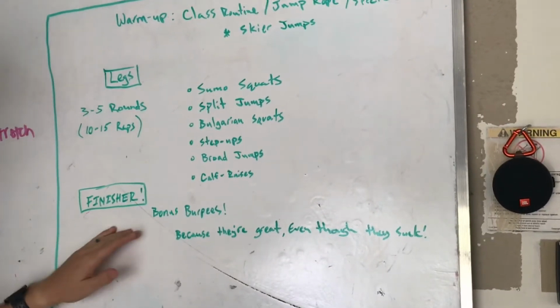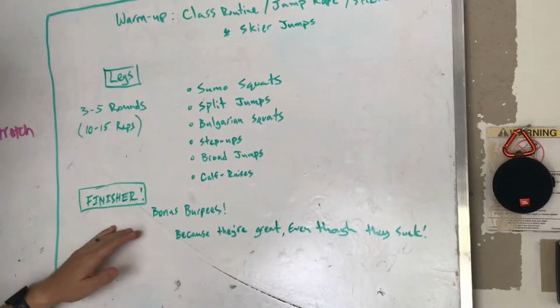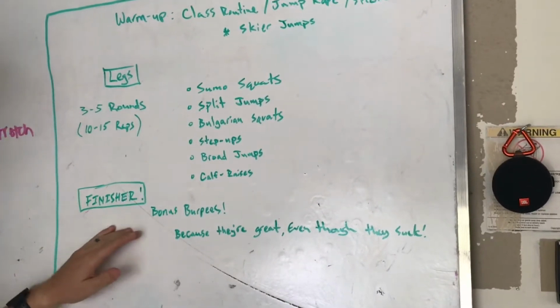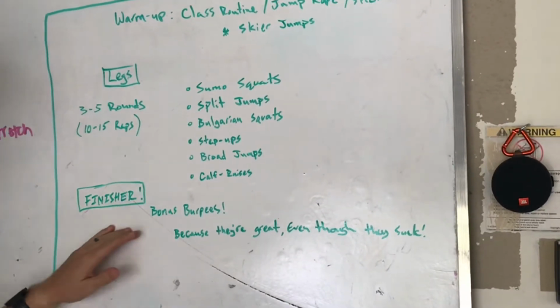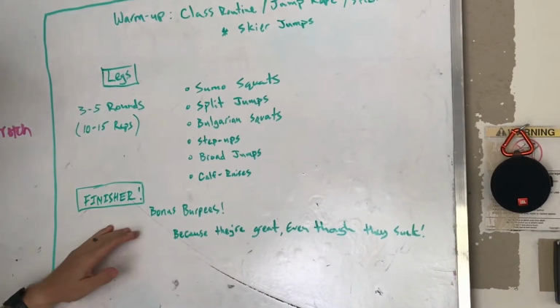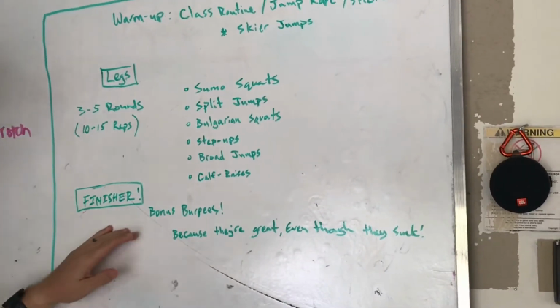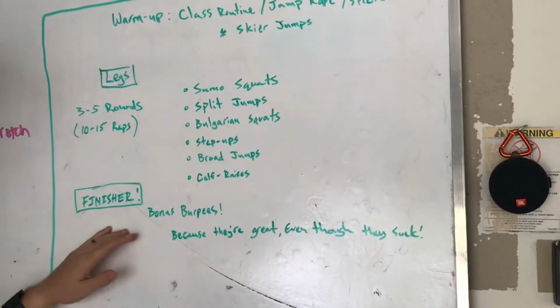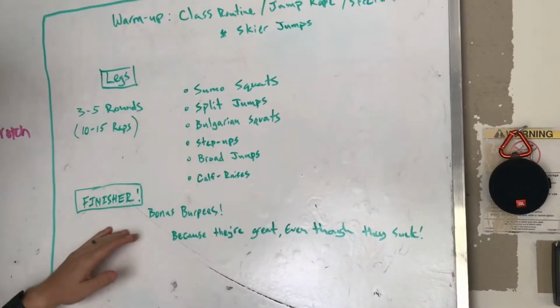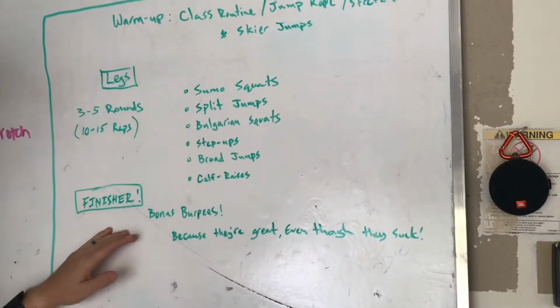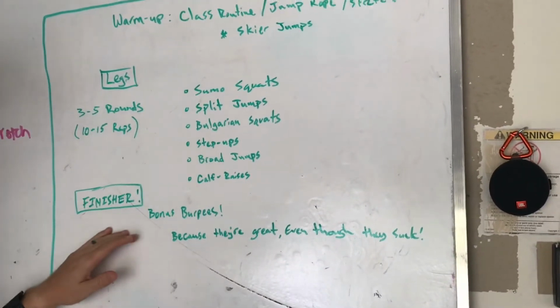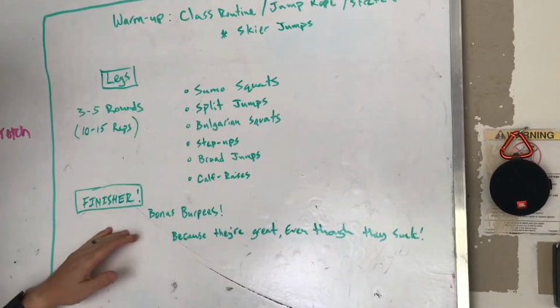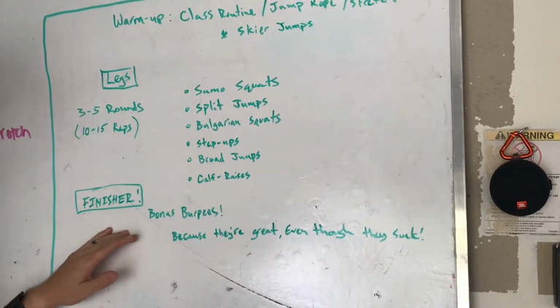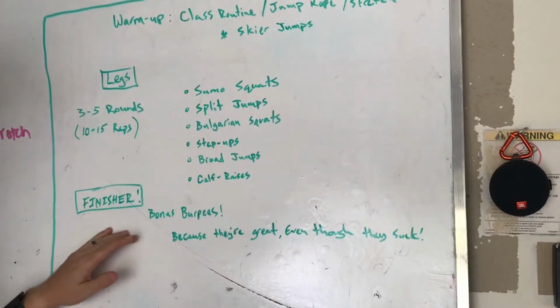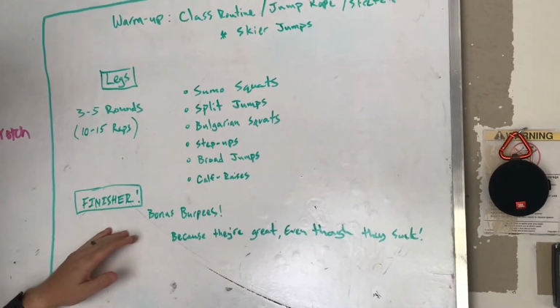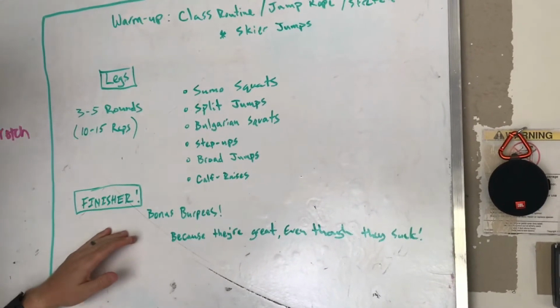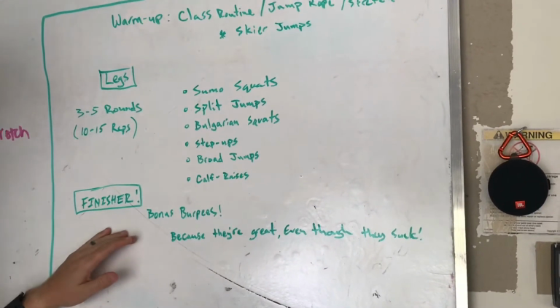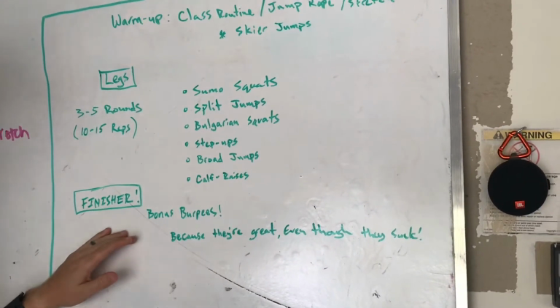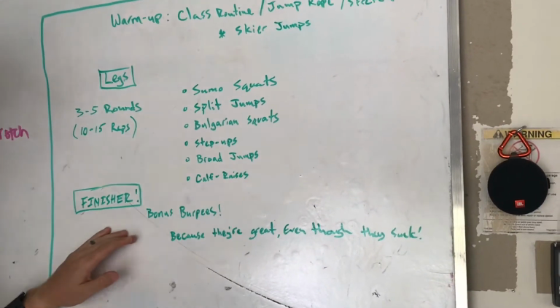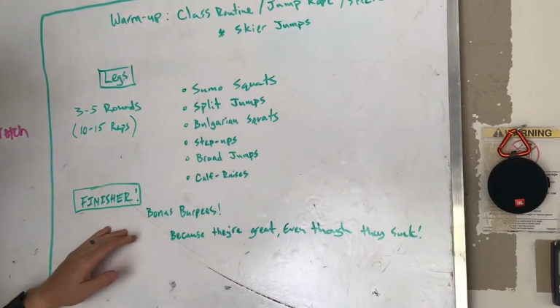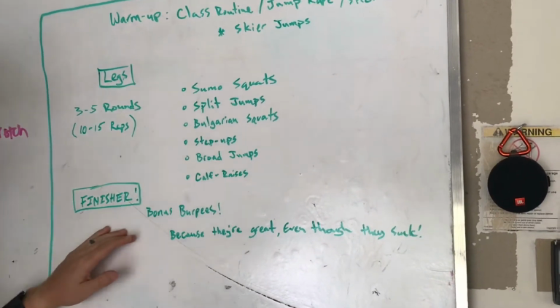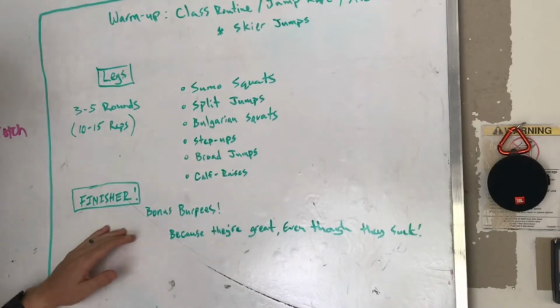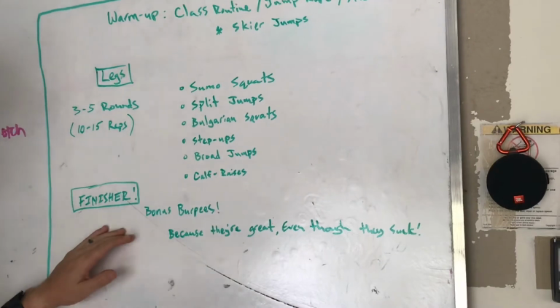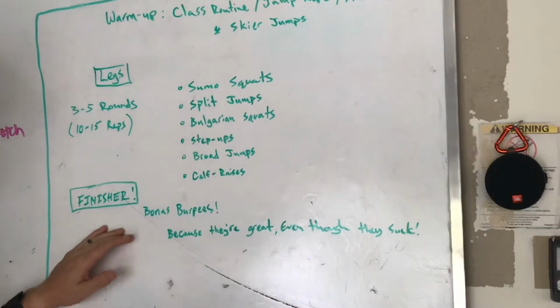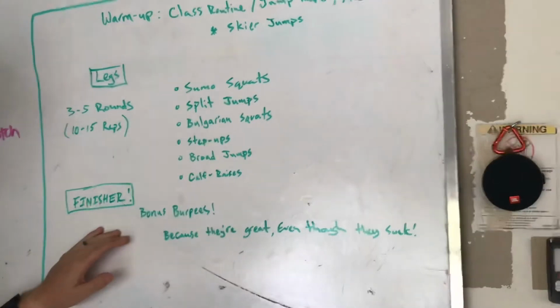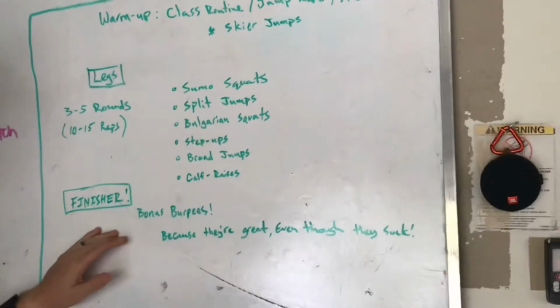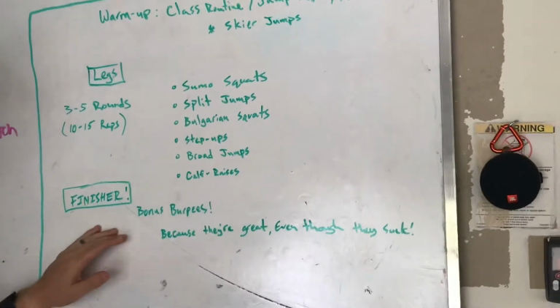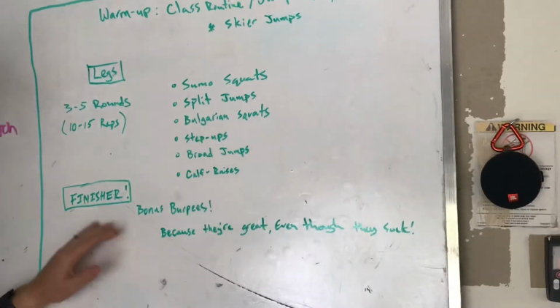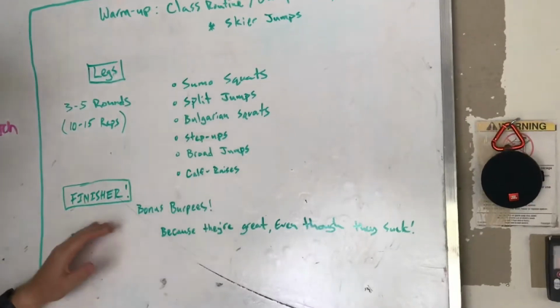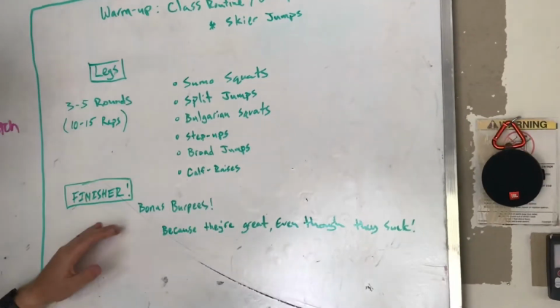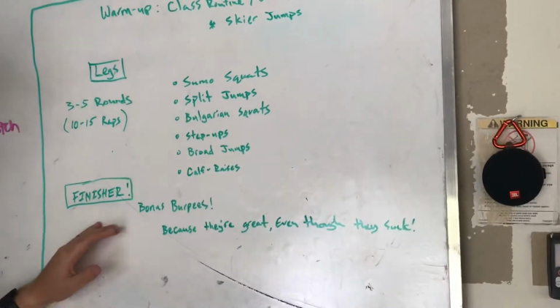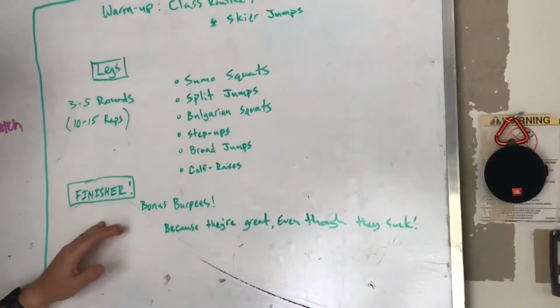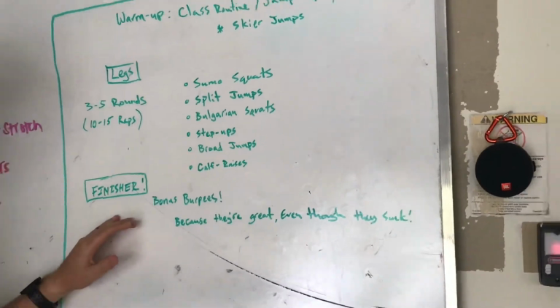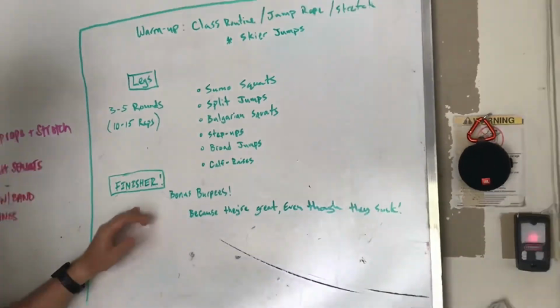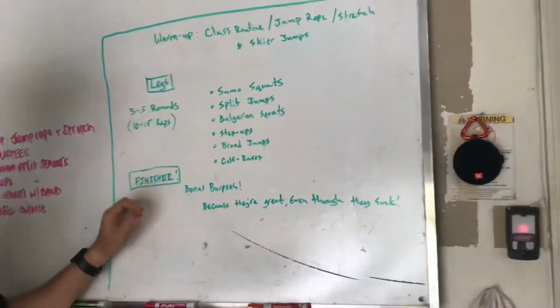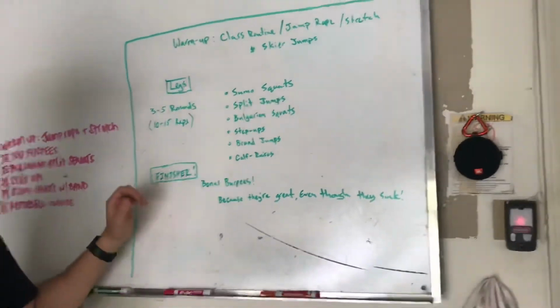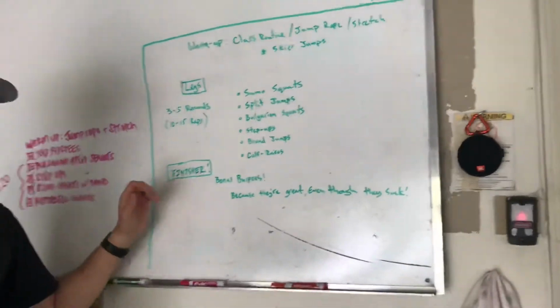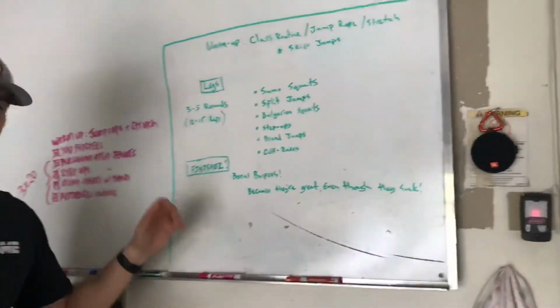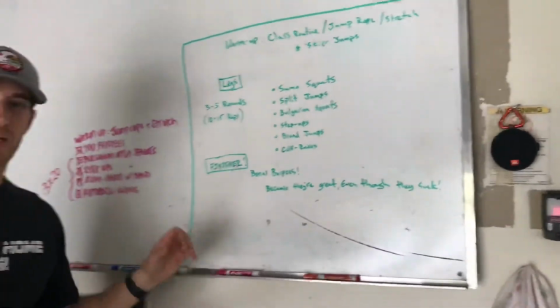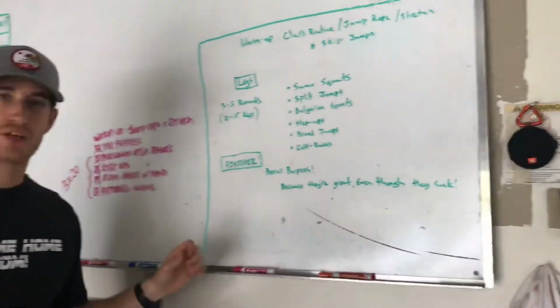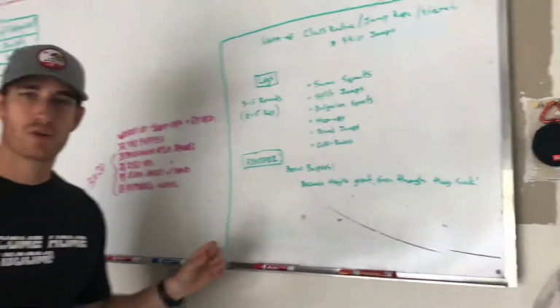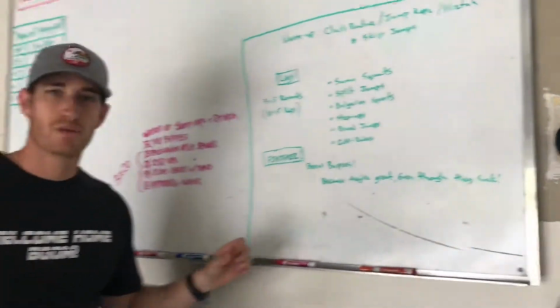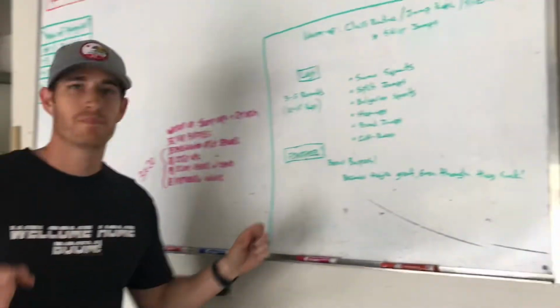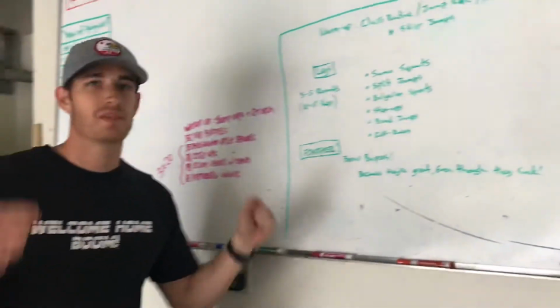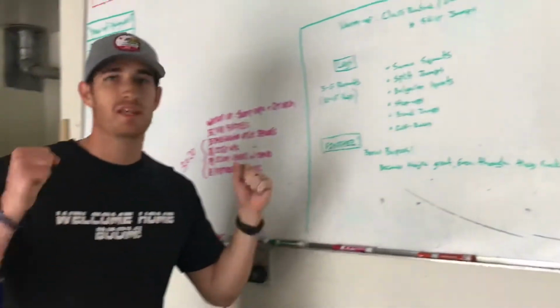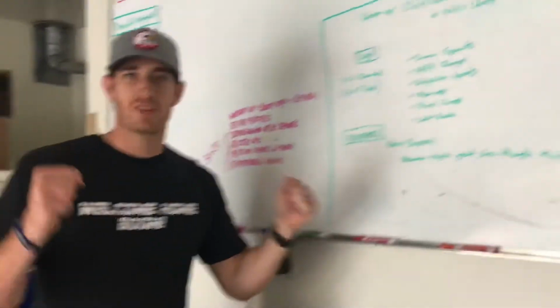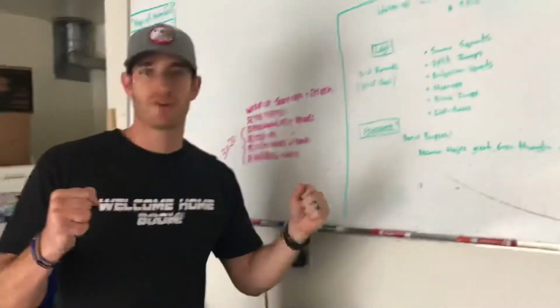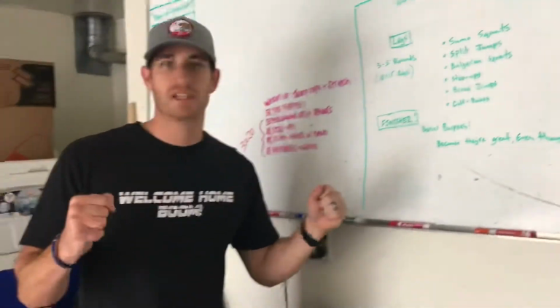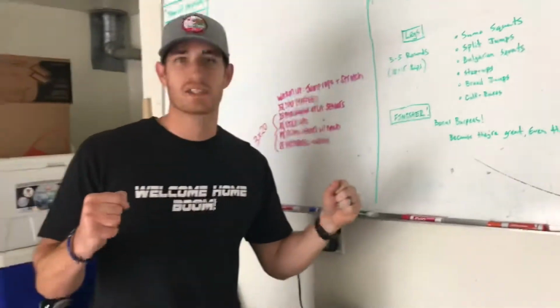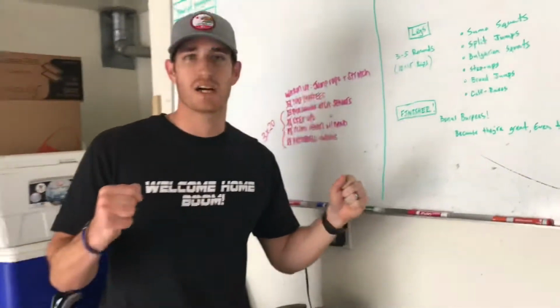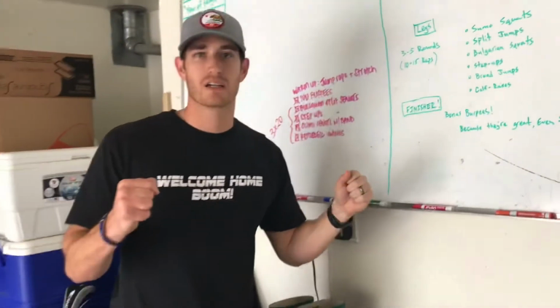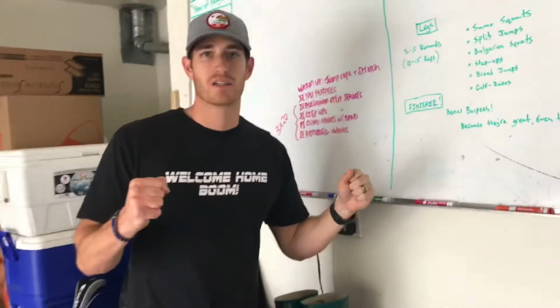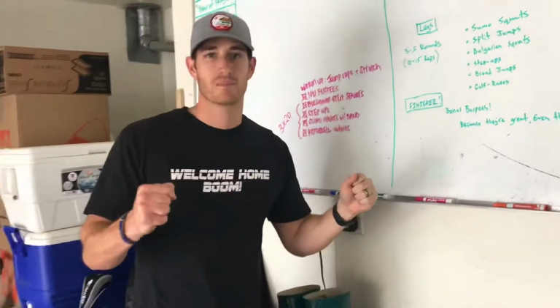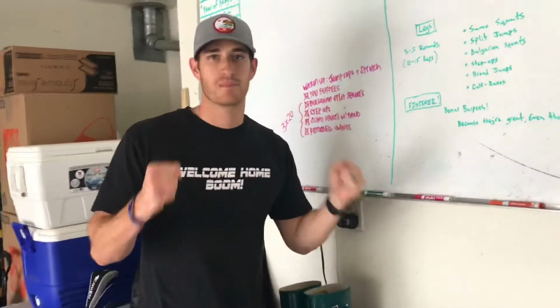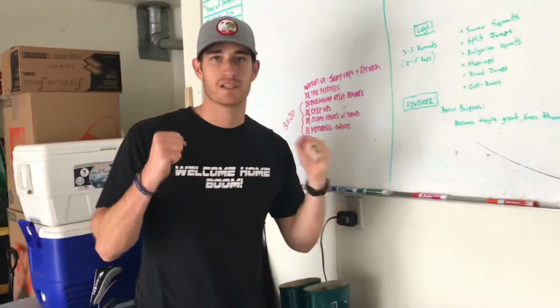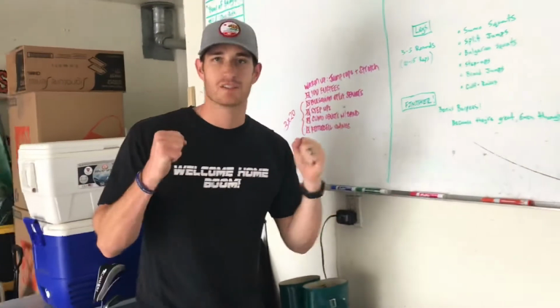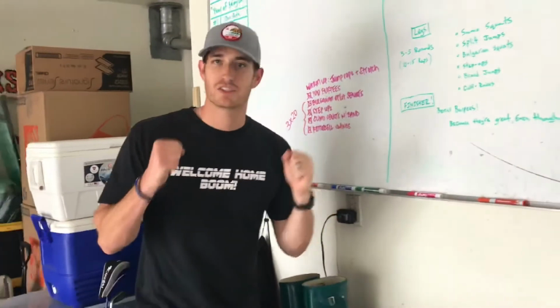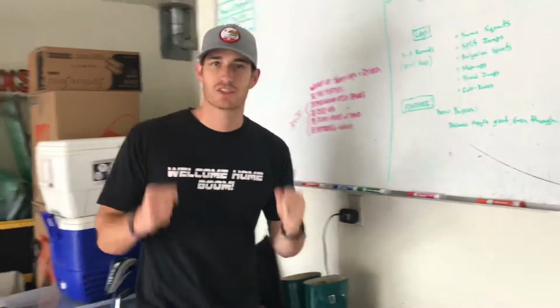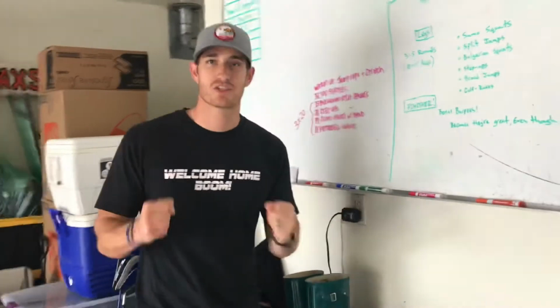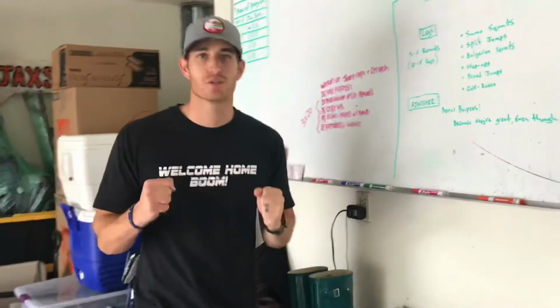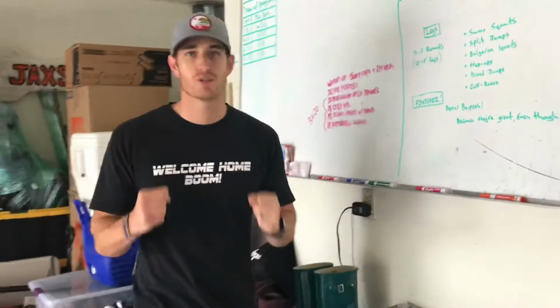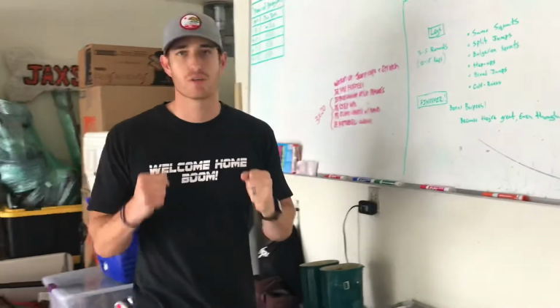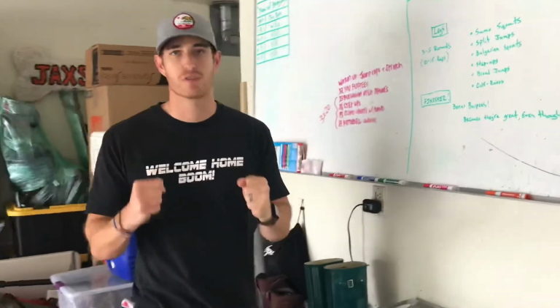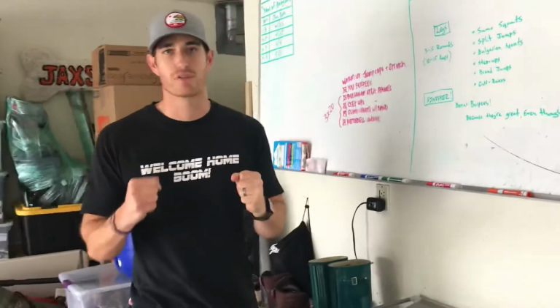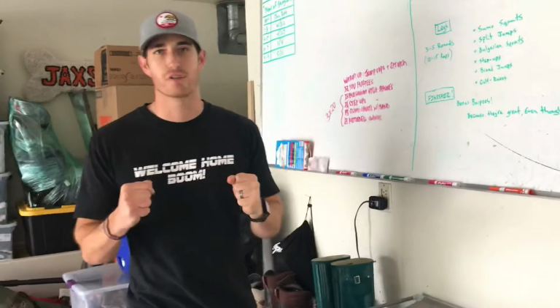We're going to do some bonus burpees. They're great for you and we're going to do them even though they suck, because they're just so, so good for you.